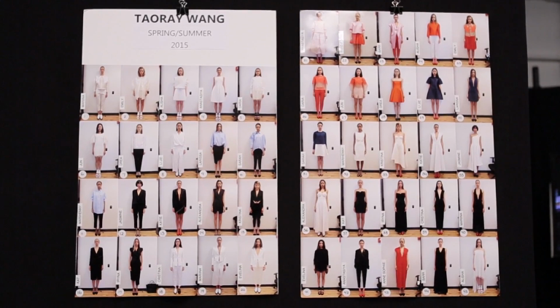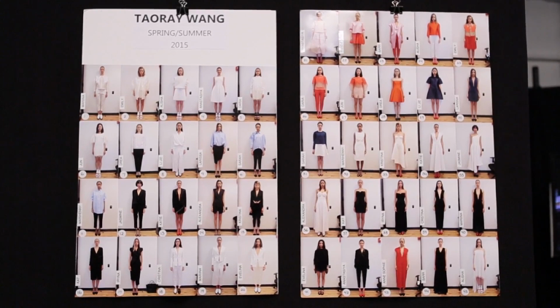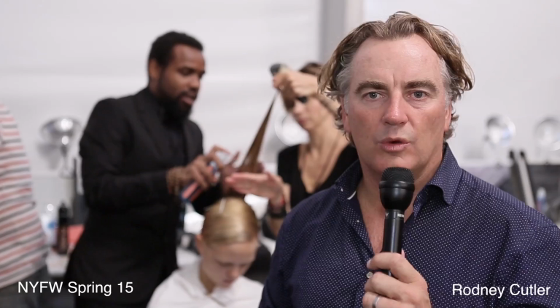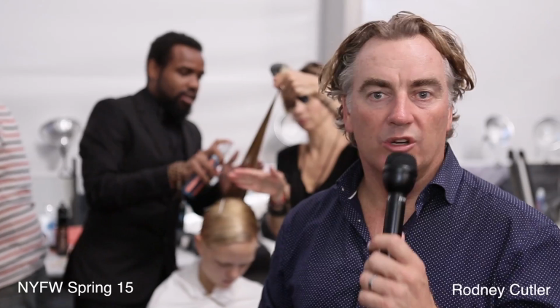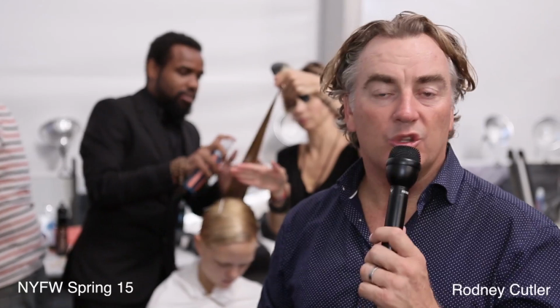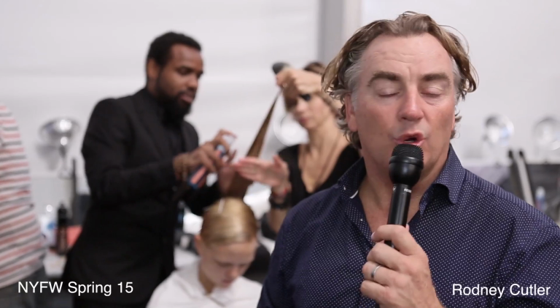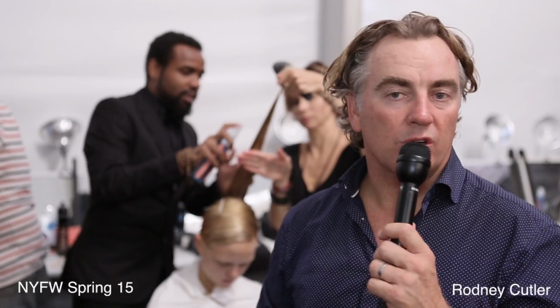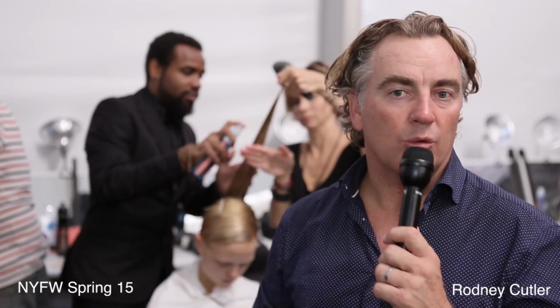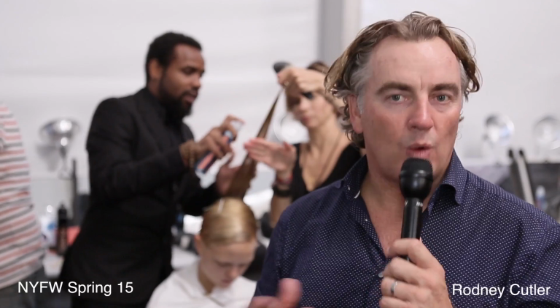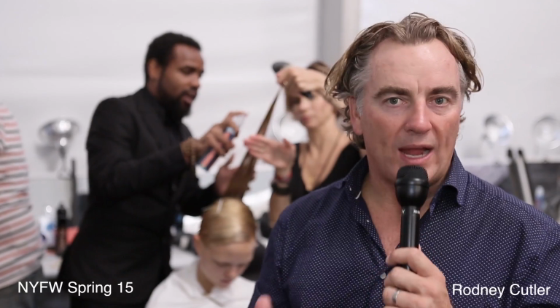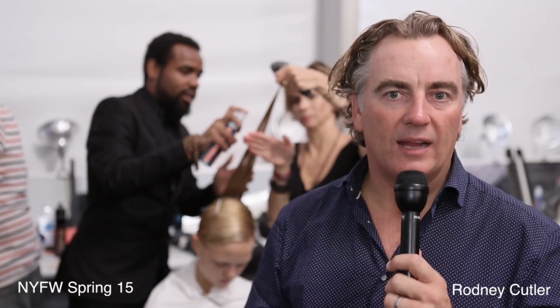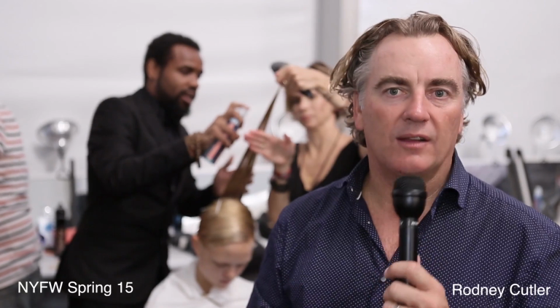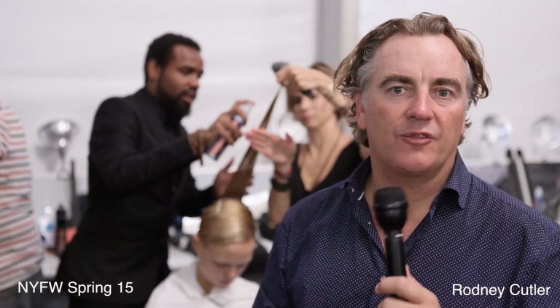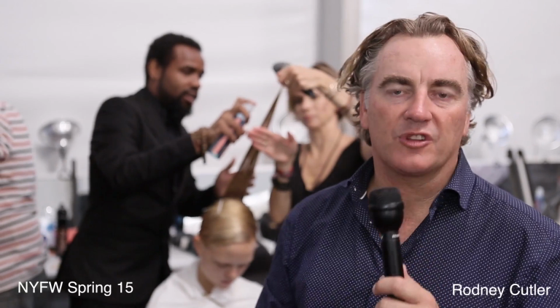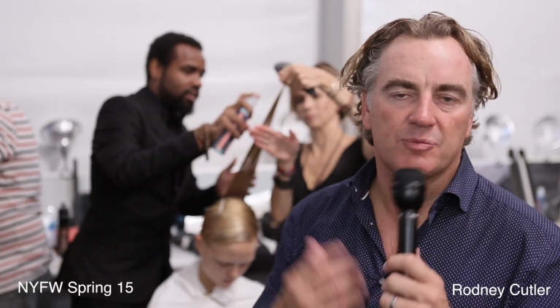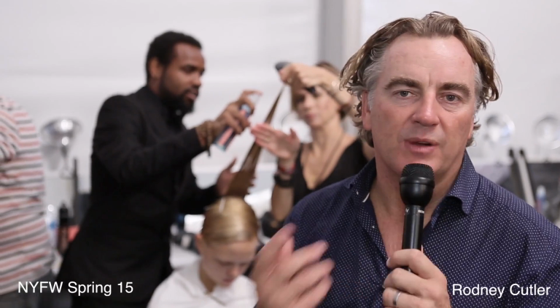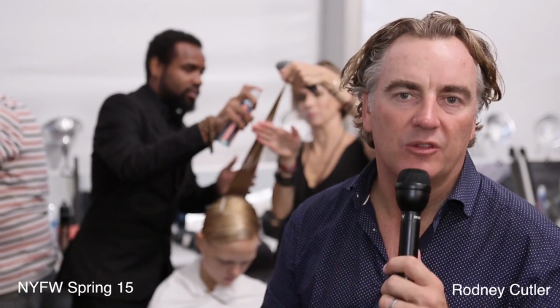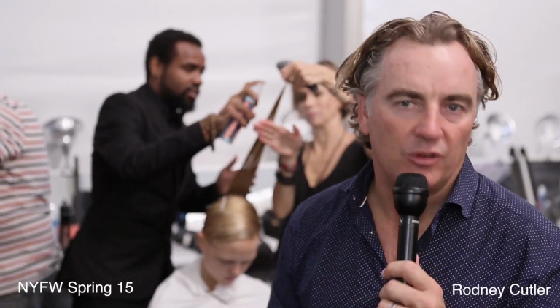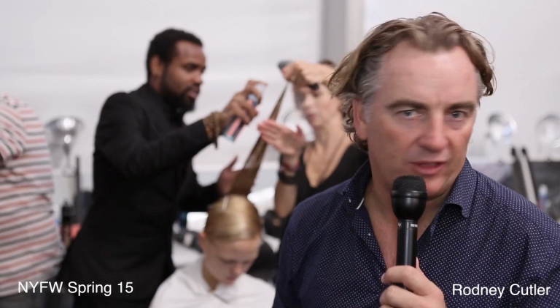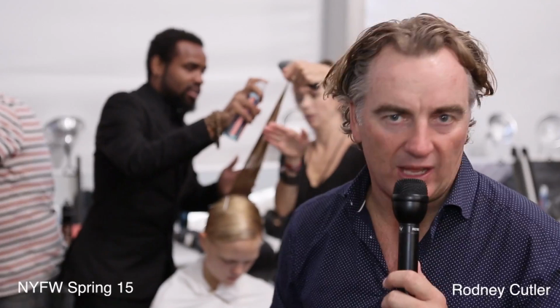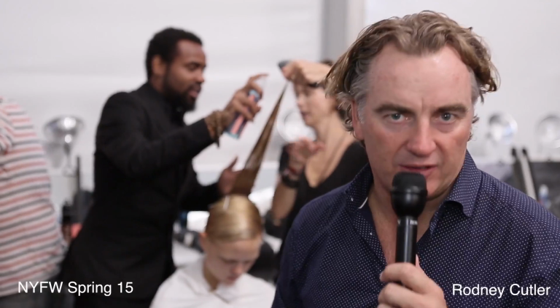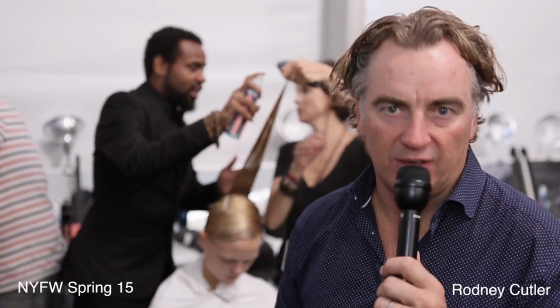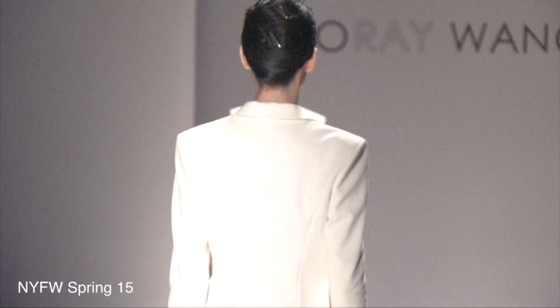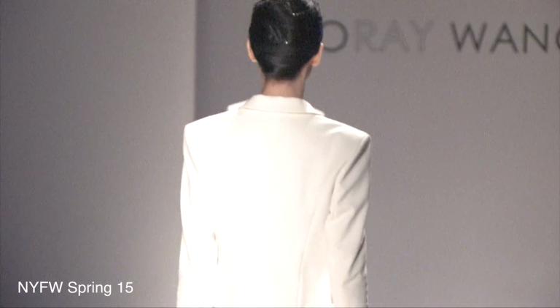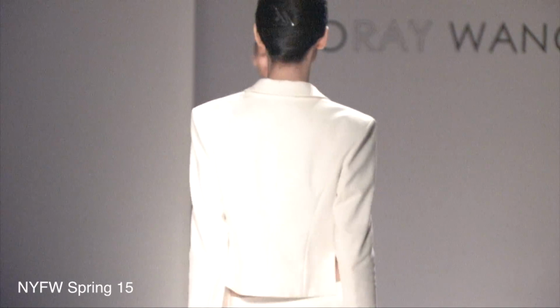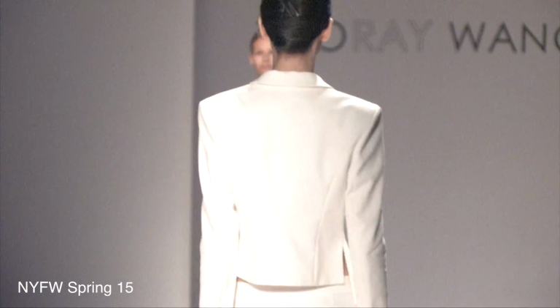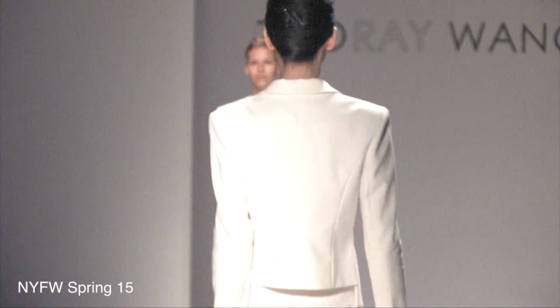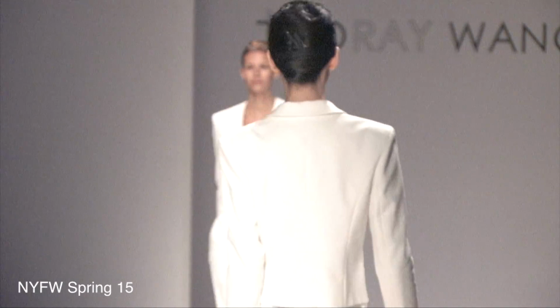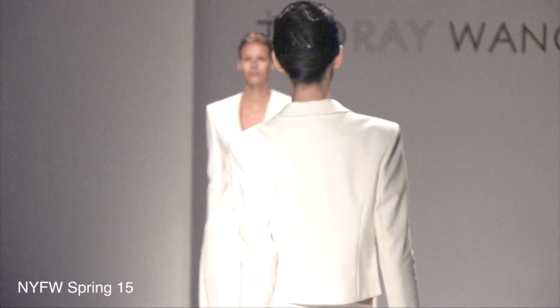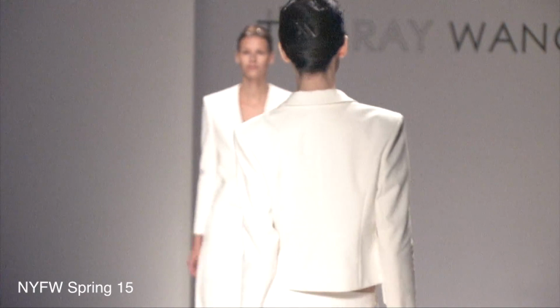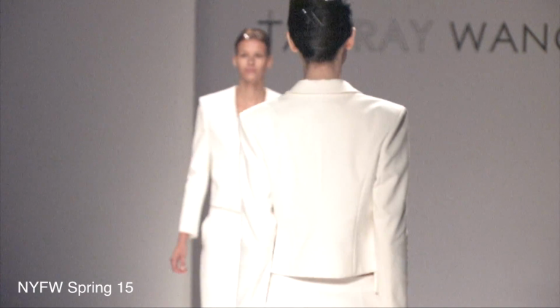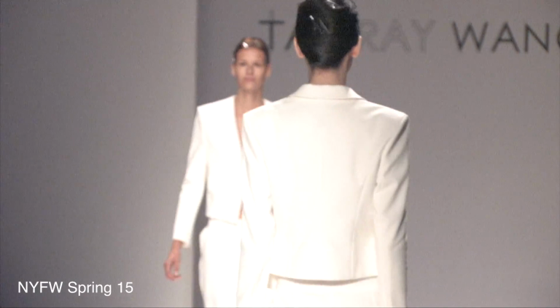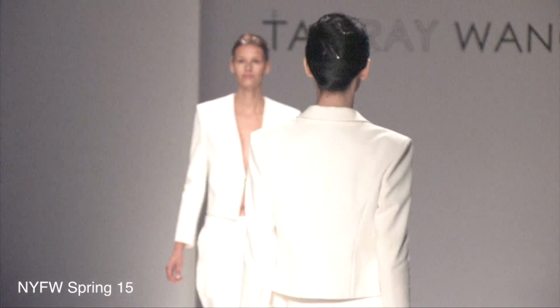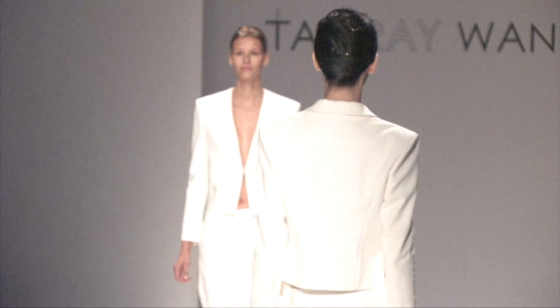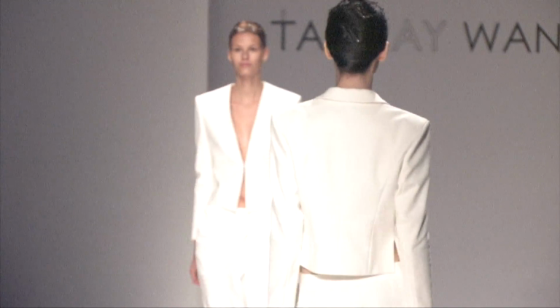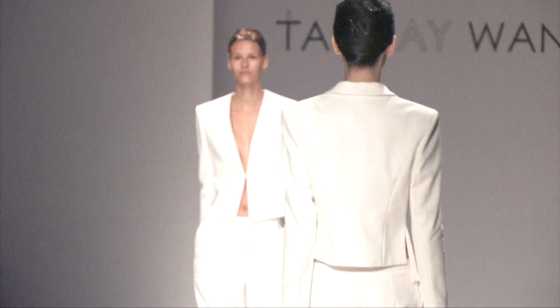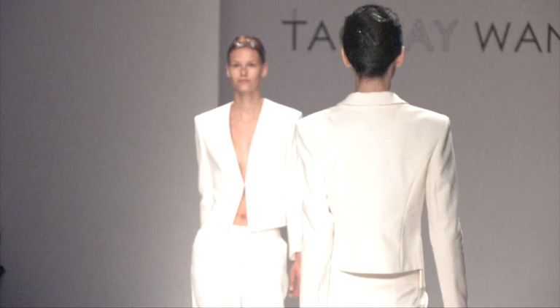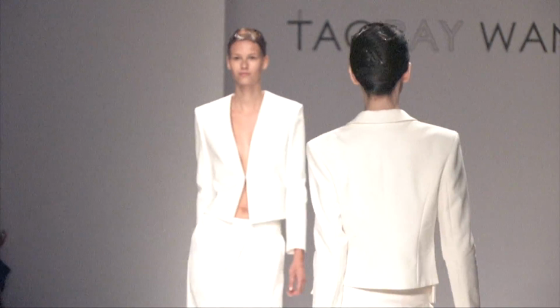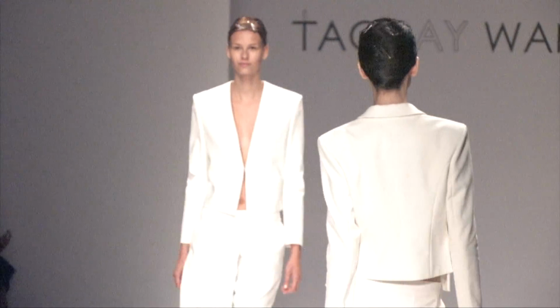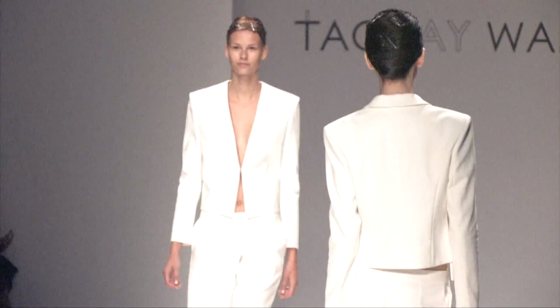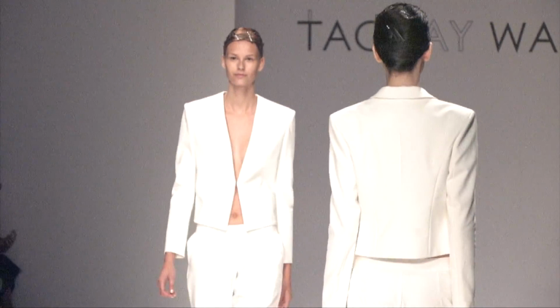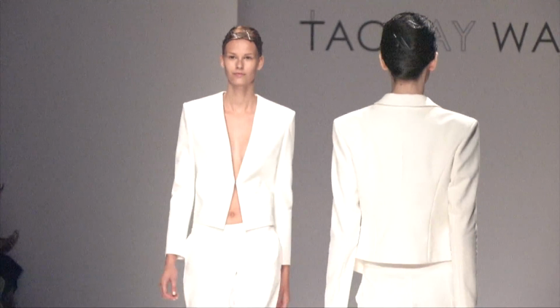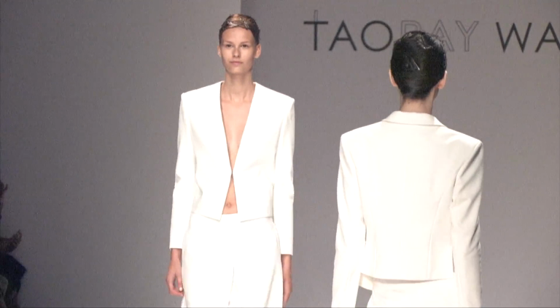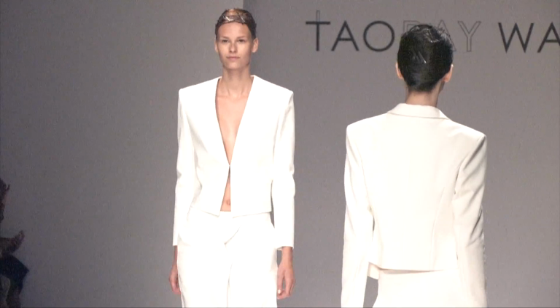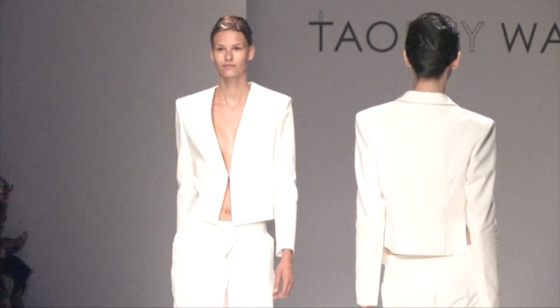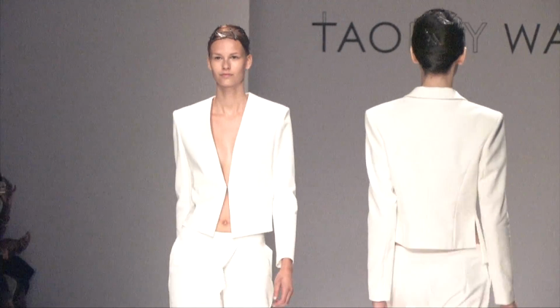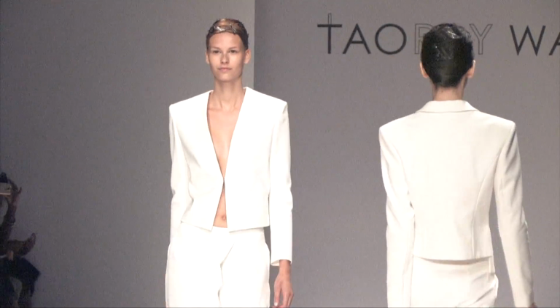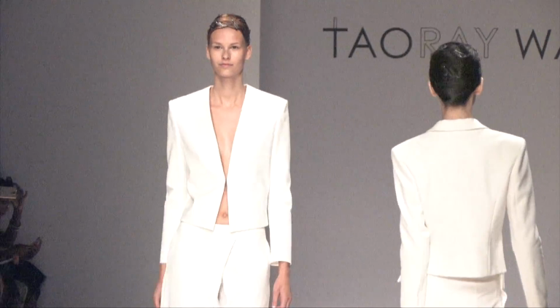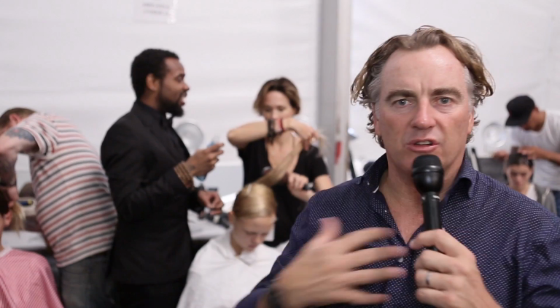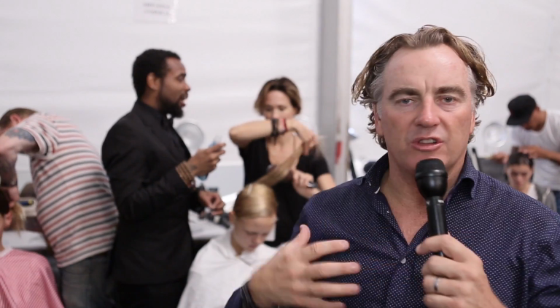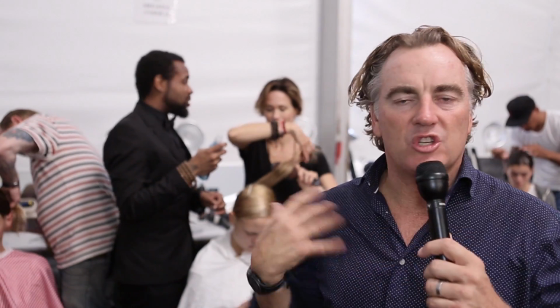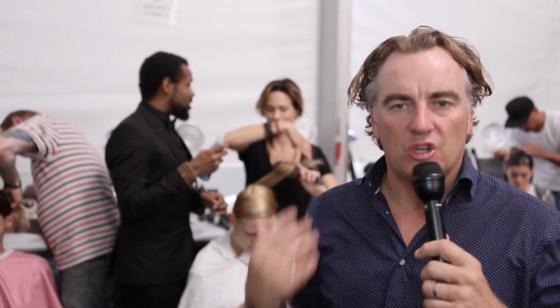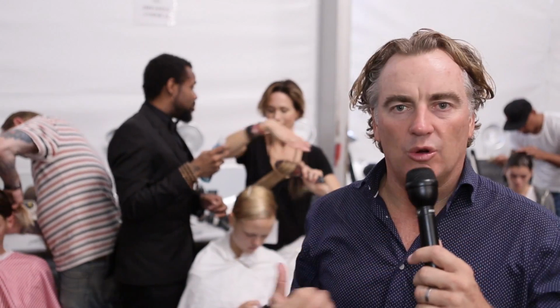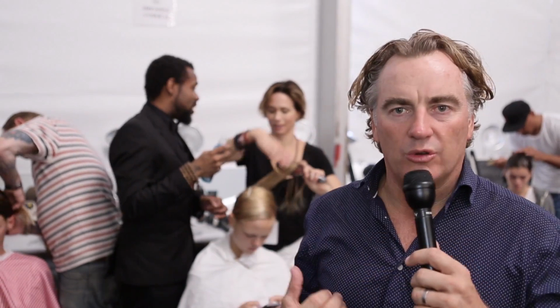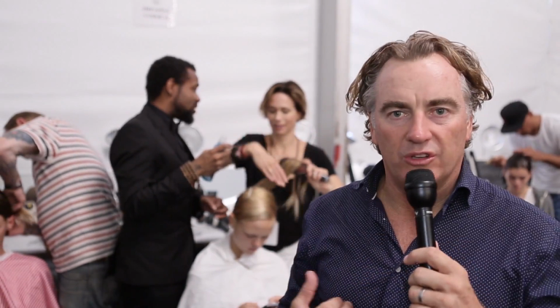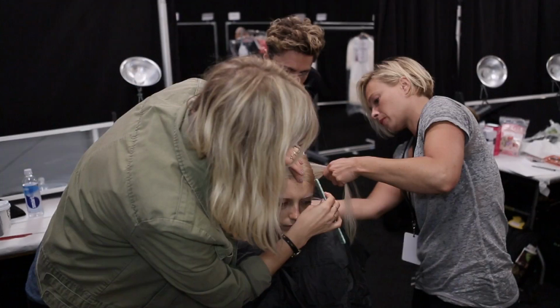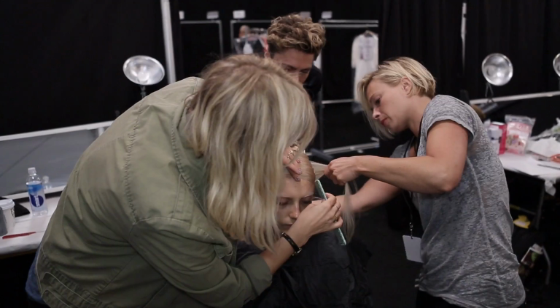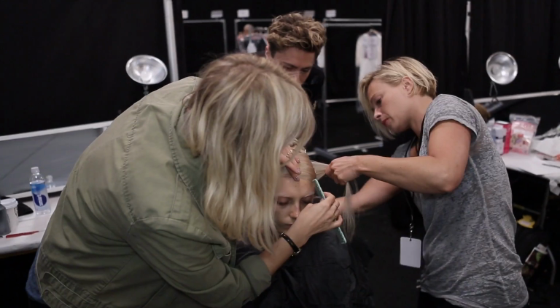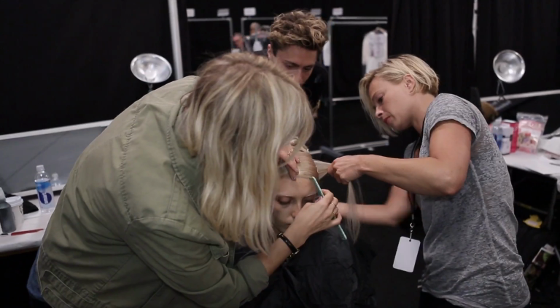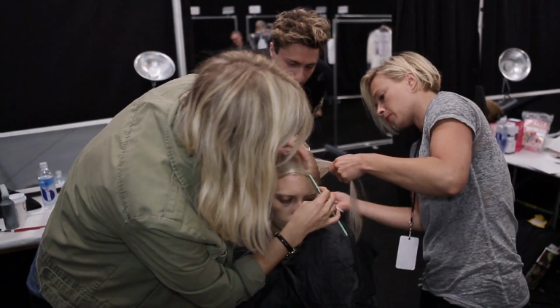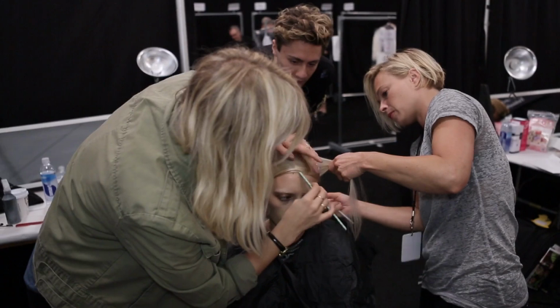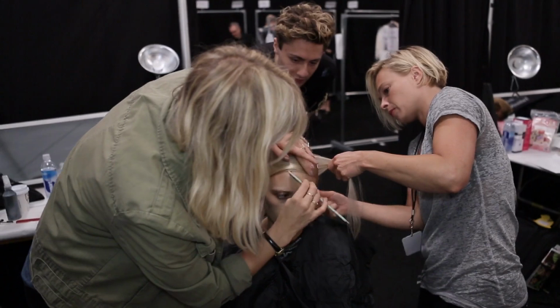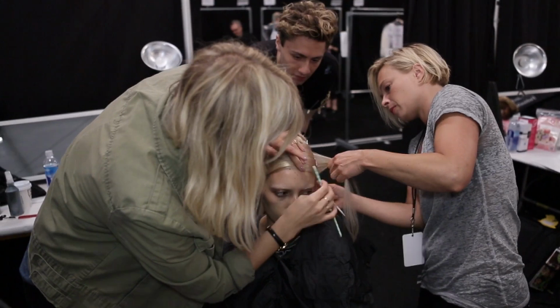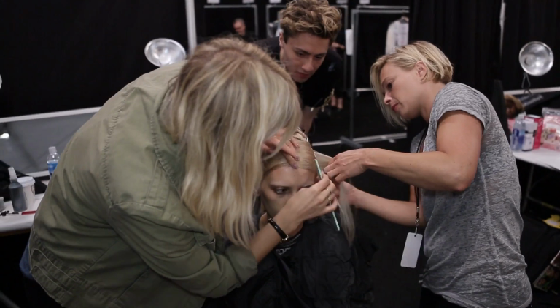We're at Torrin Wang for Spring 2015. The clothes are very architectural in the shoulders, quite classic.